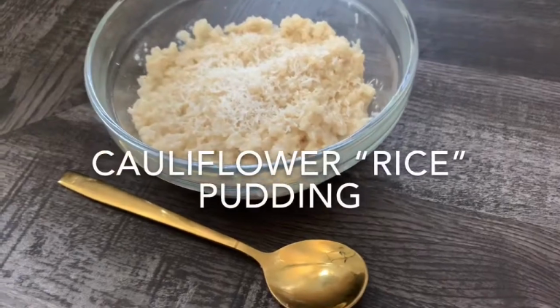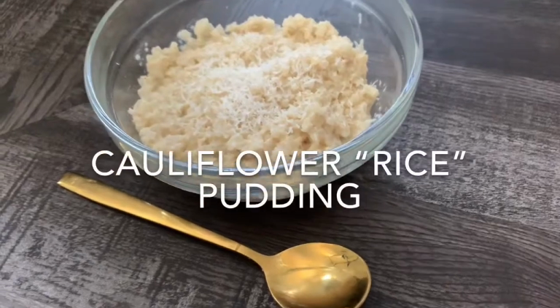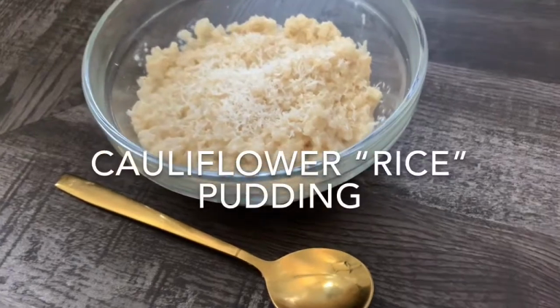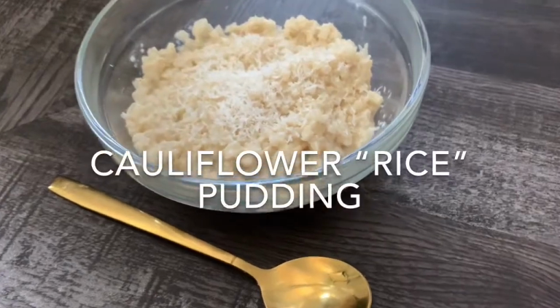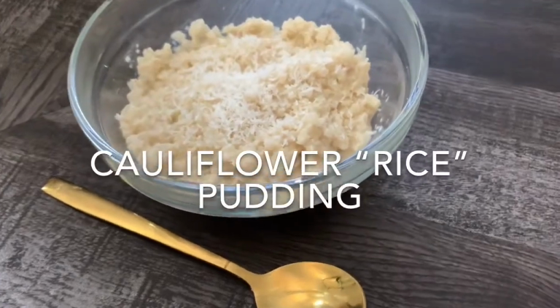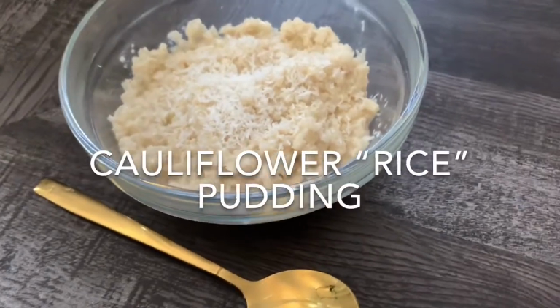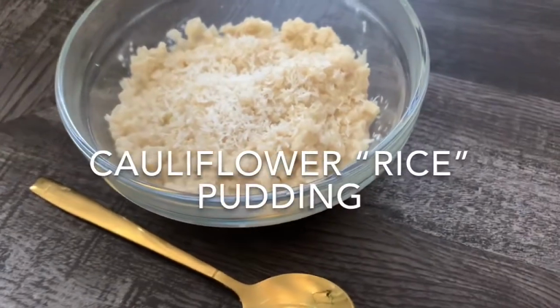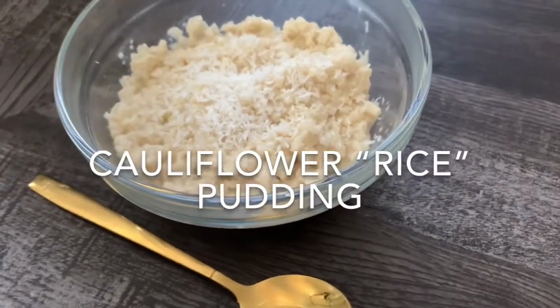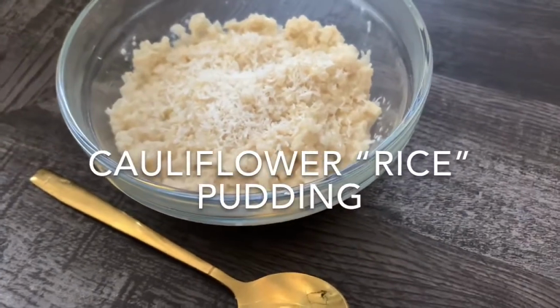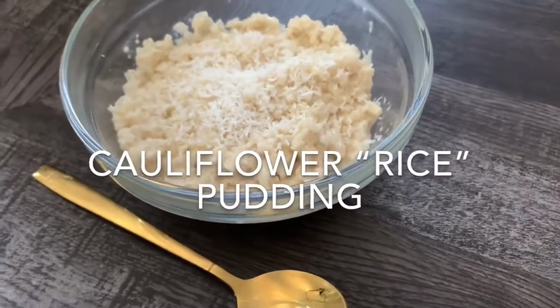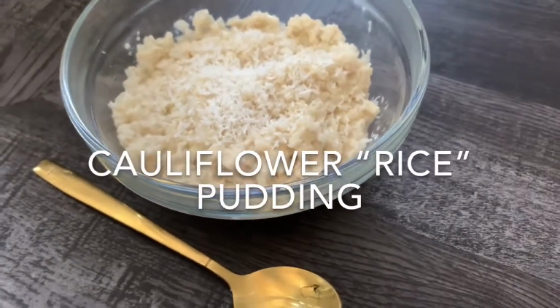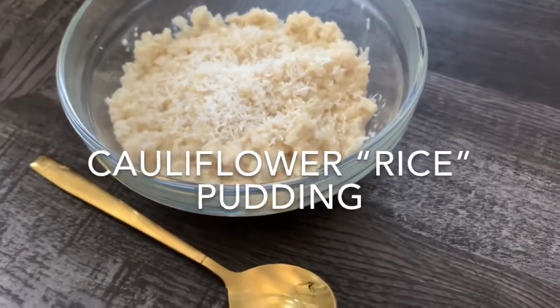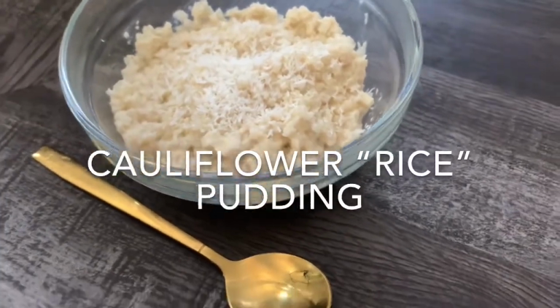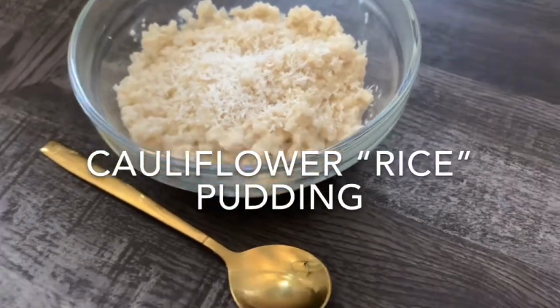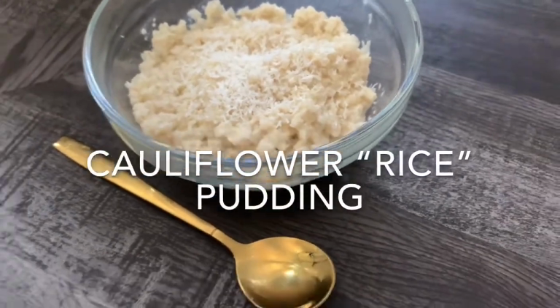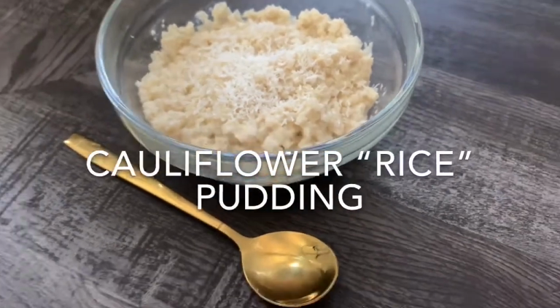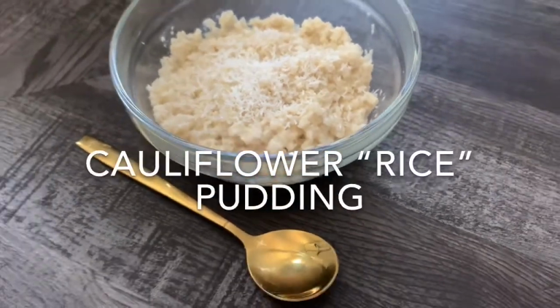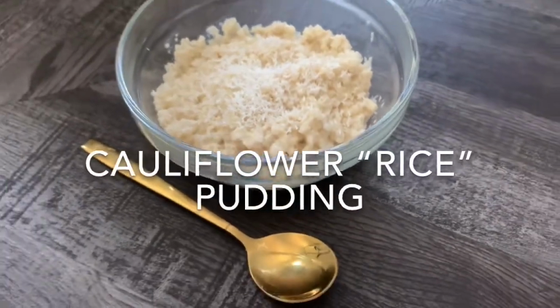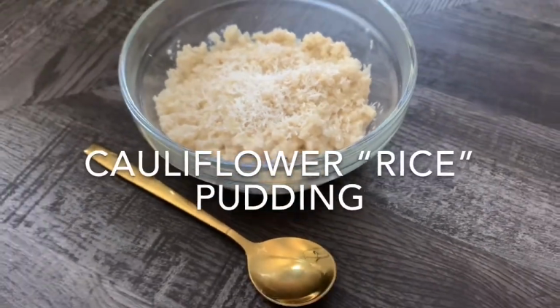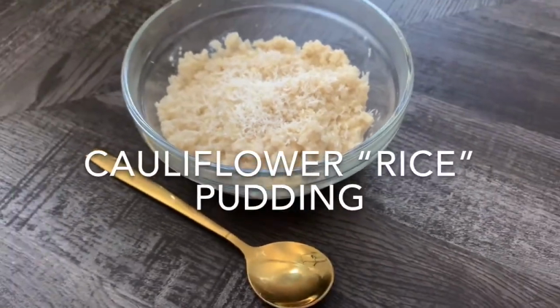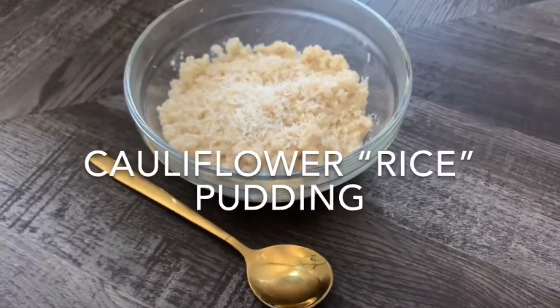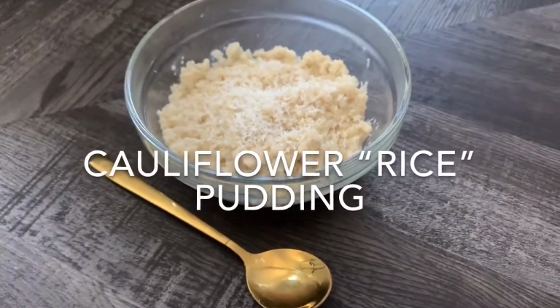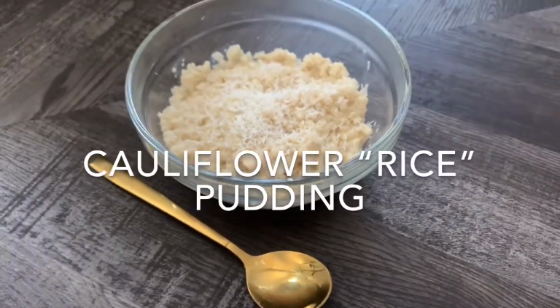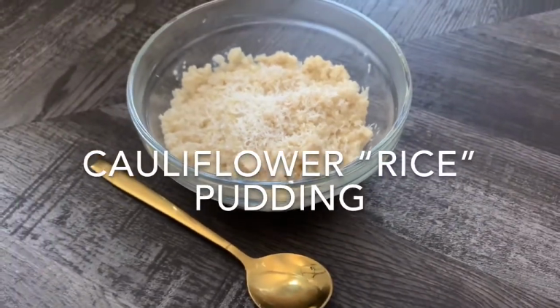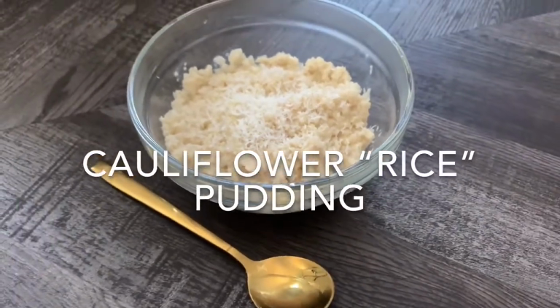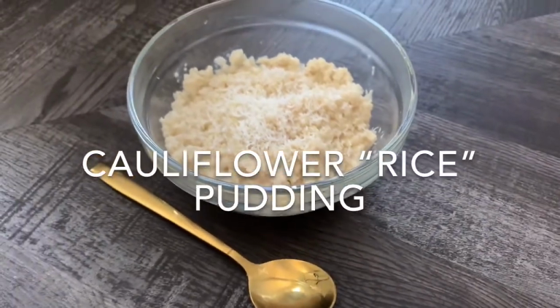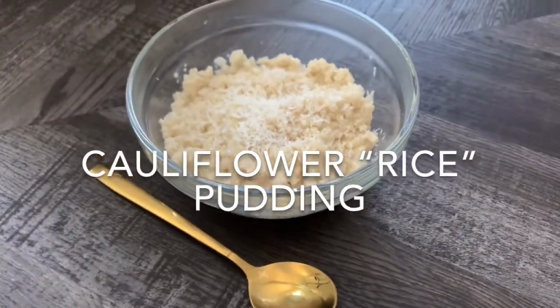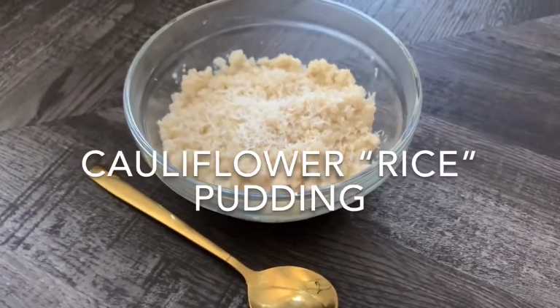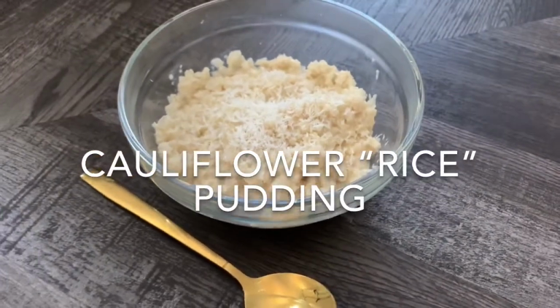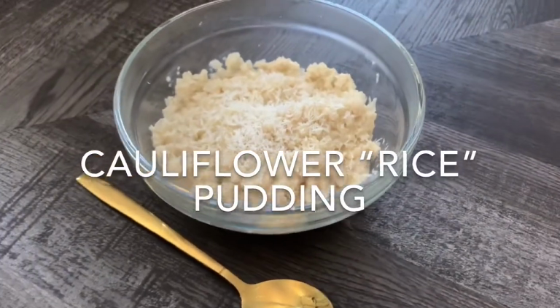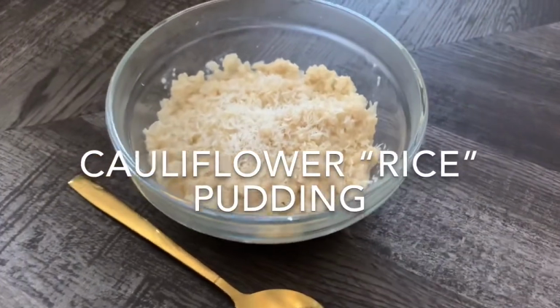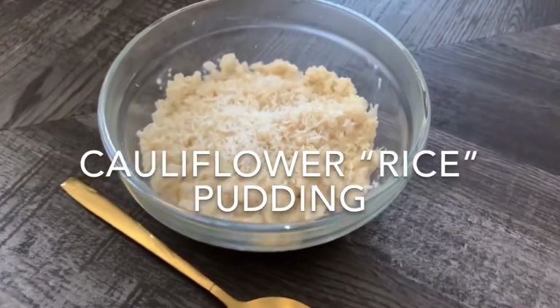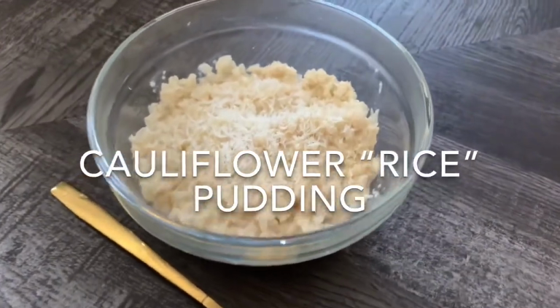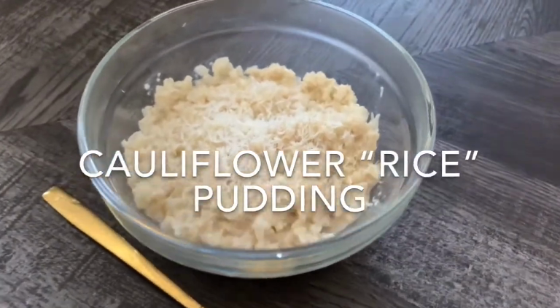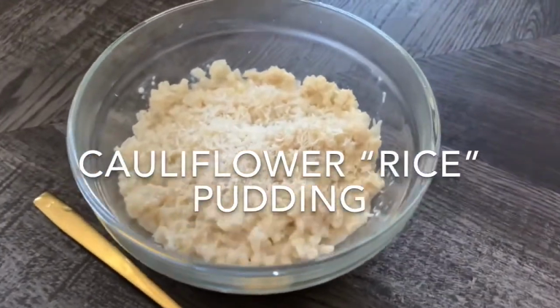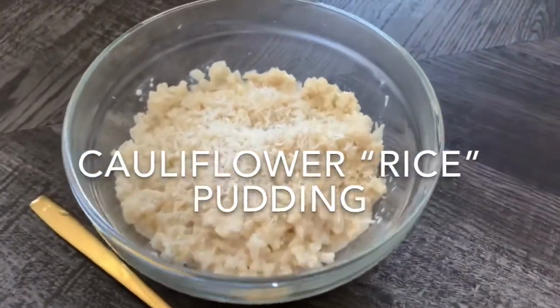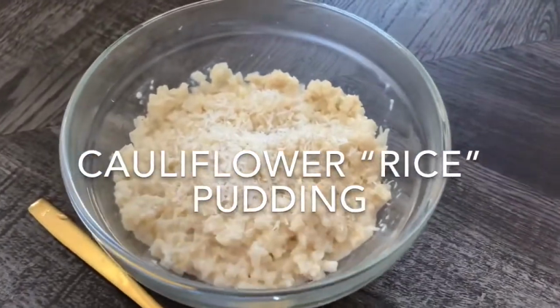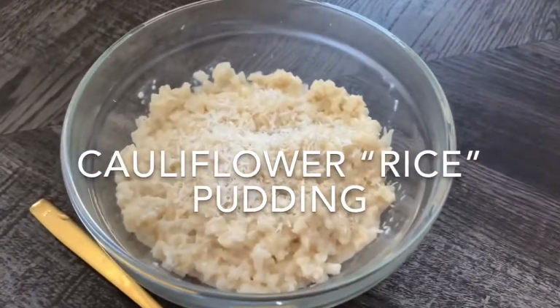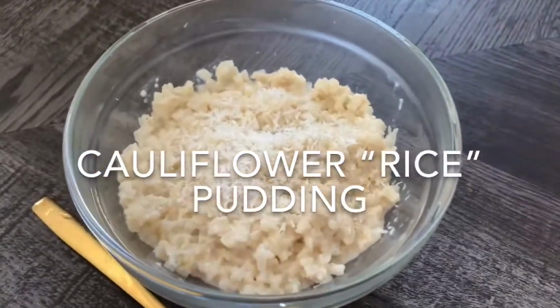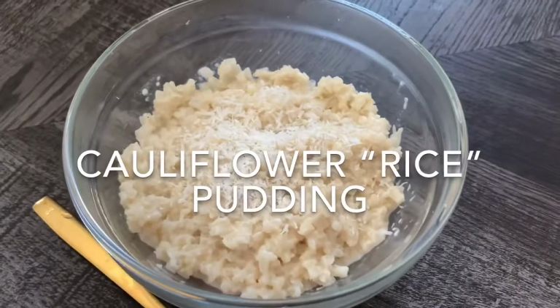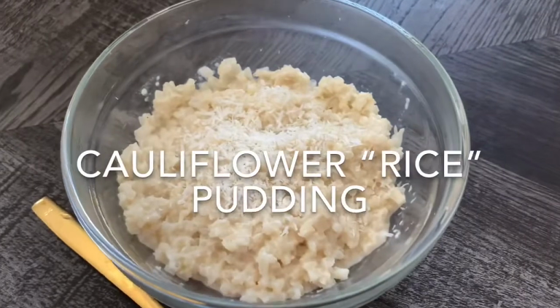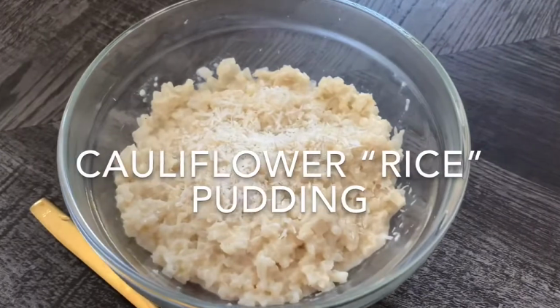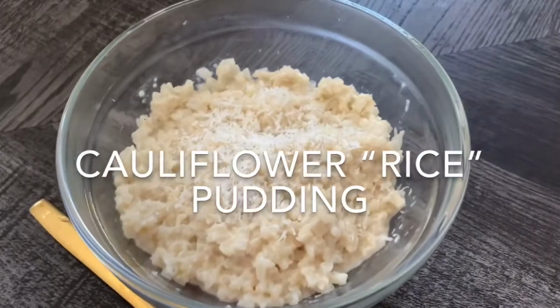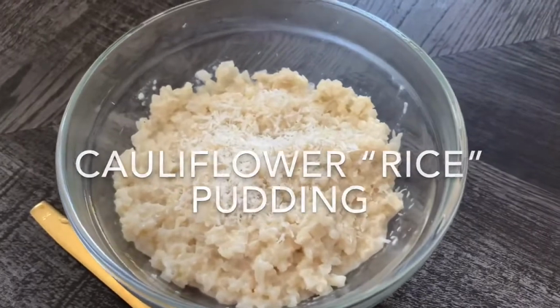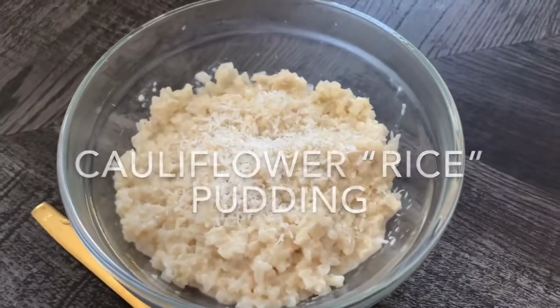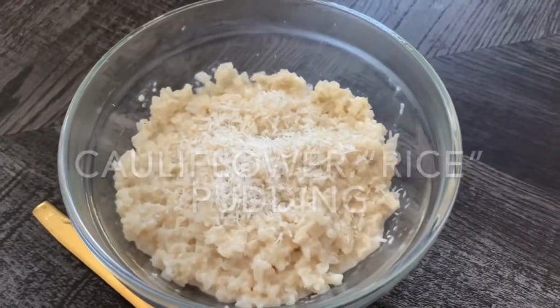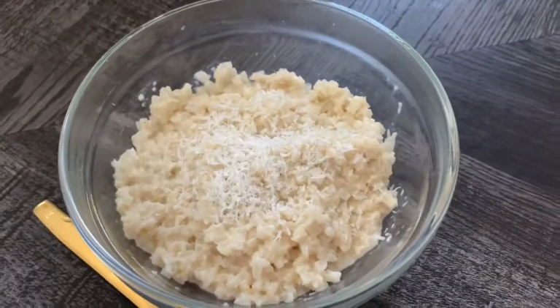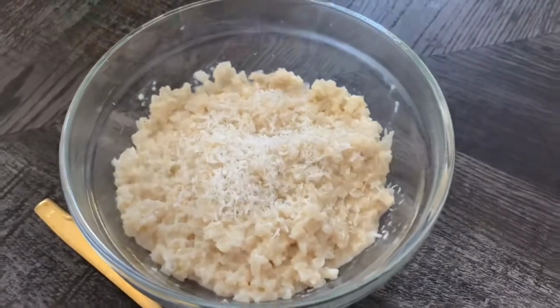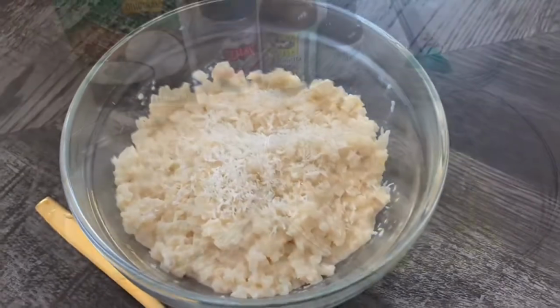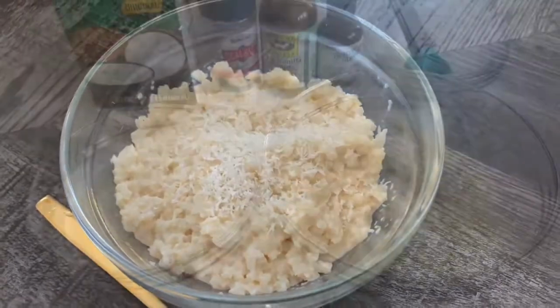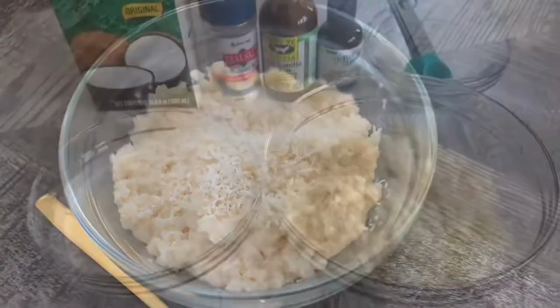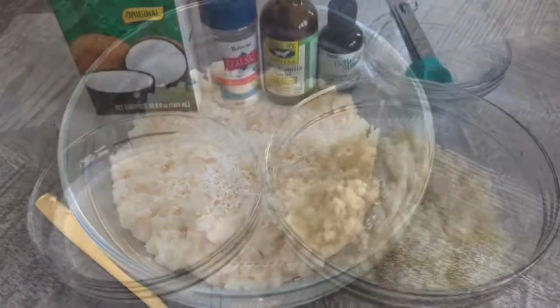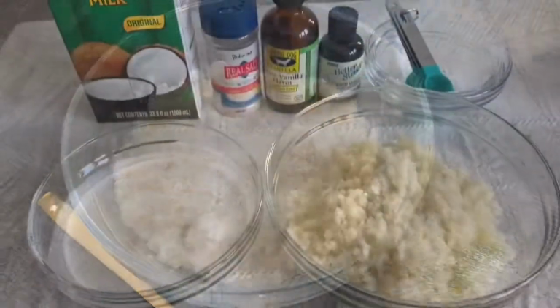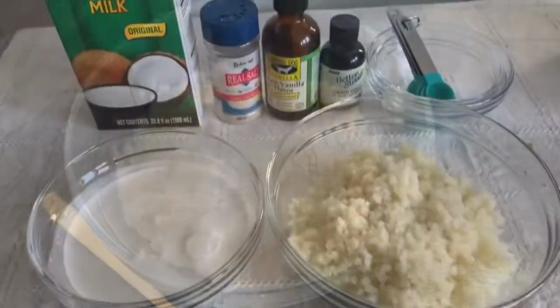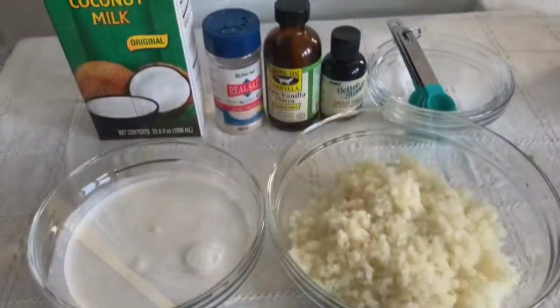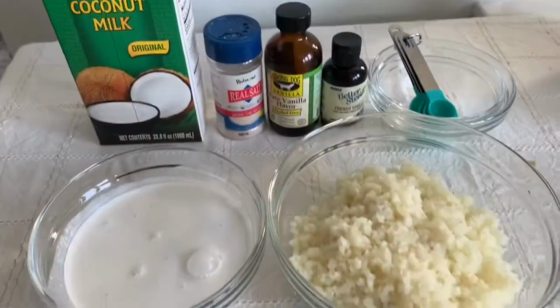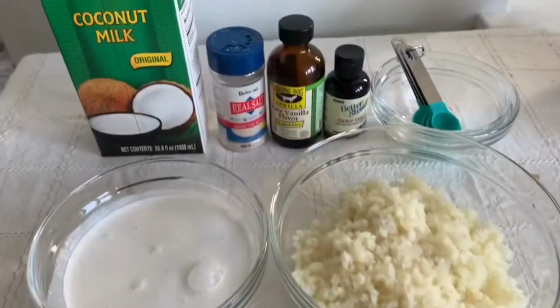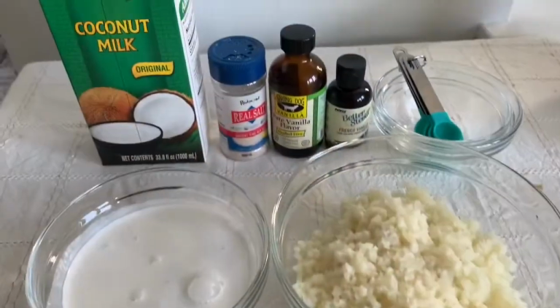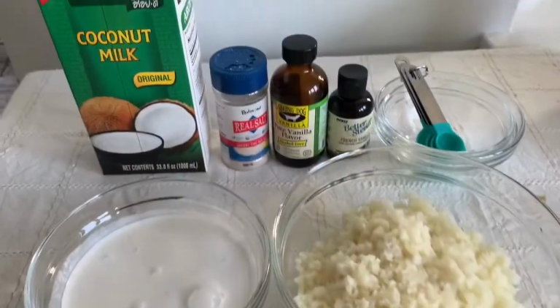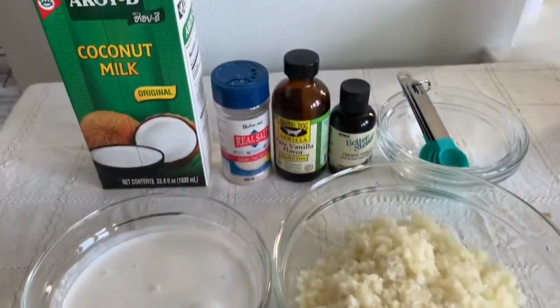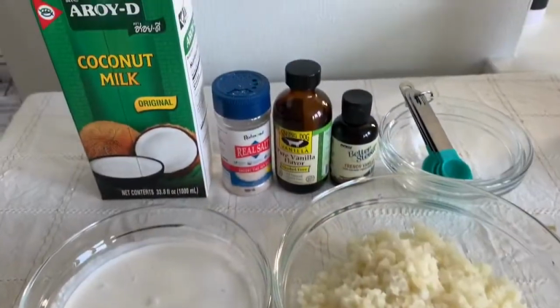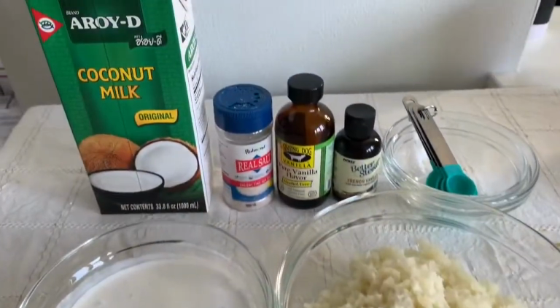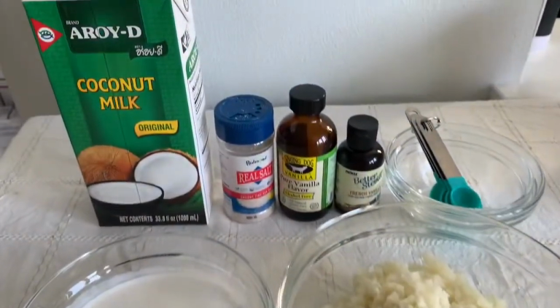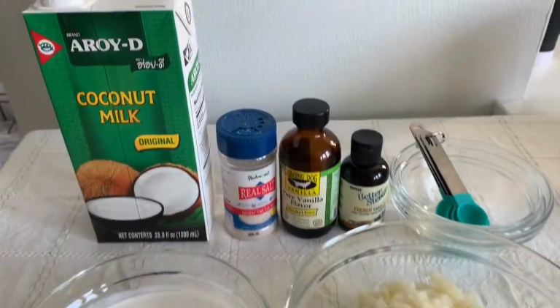Hey everyone! Today I'm going to be showing you how to make cauliflower rice pudding. To get started, this is what you need.